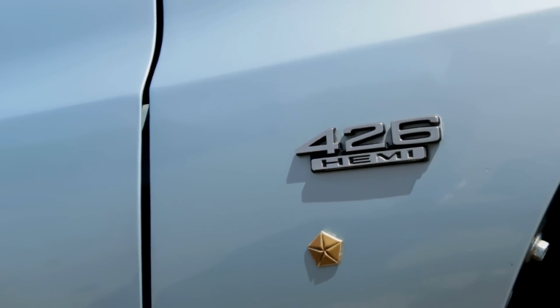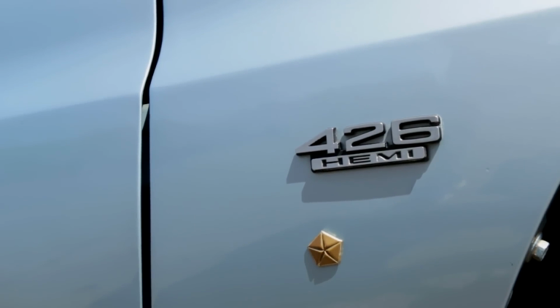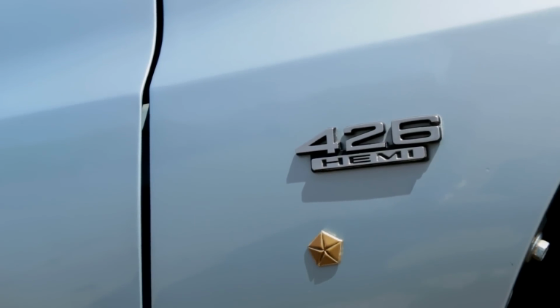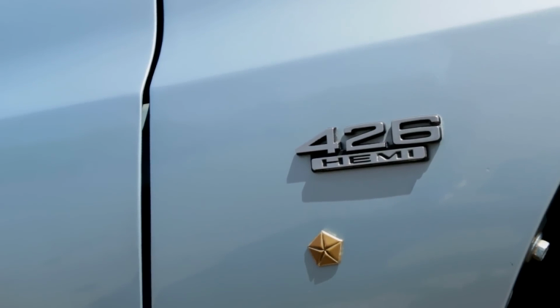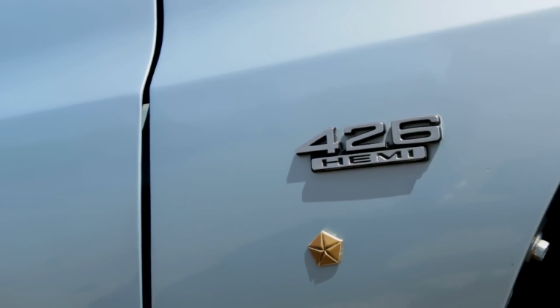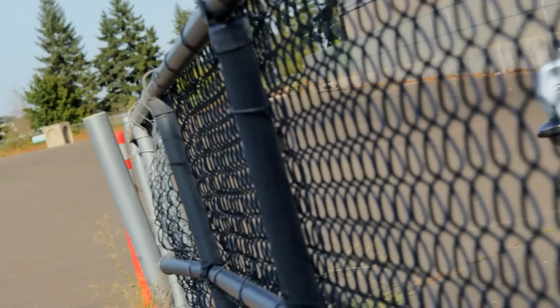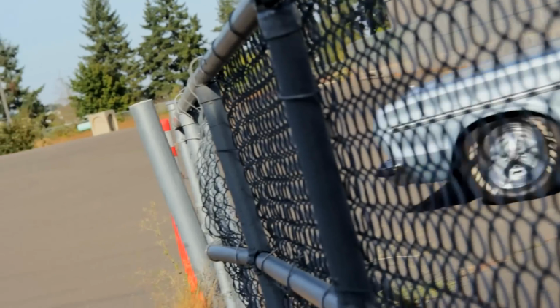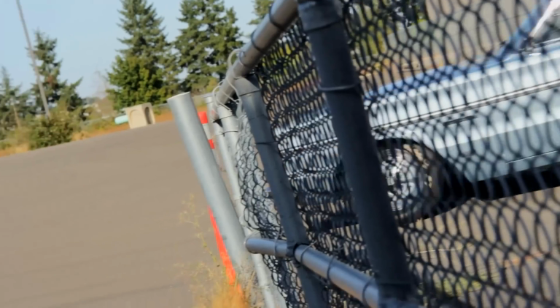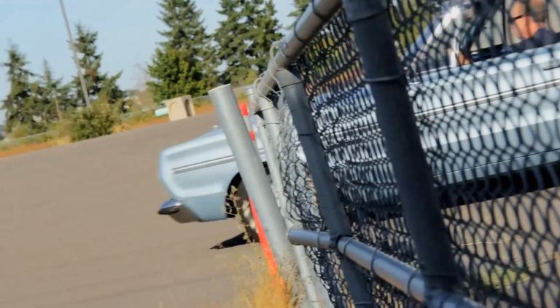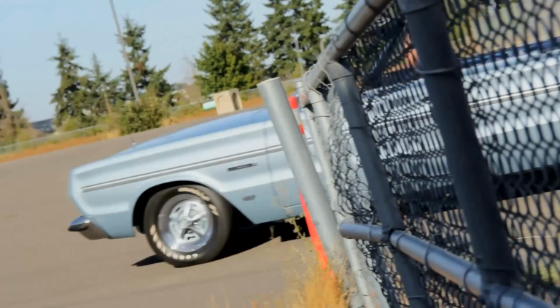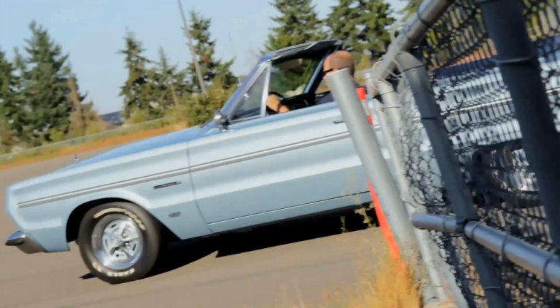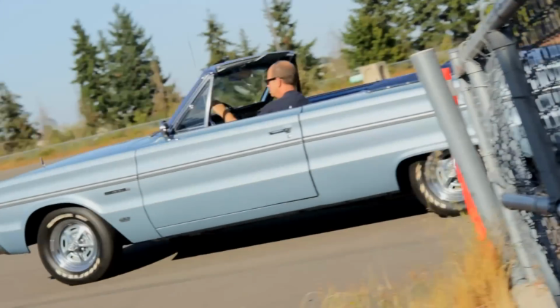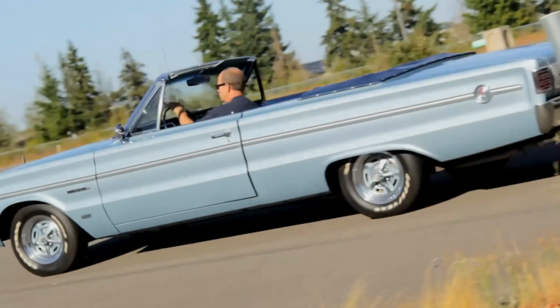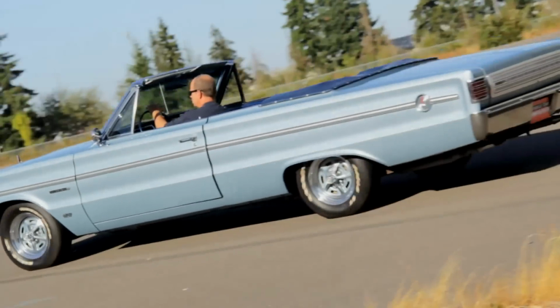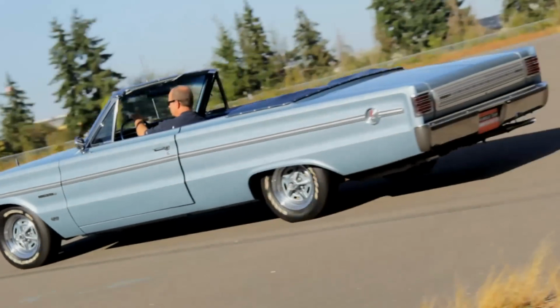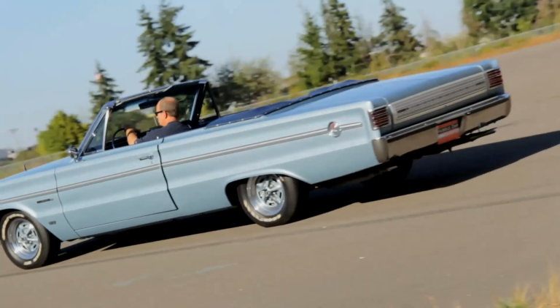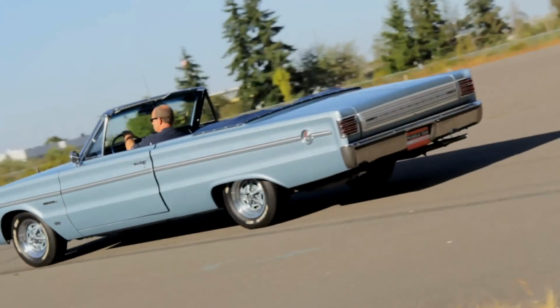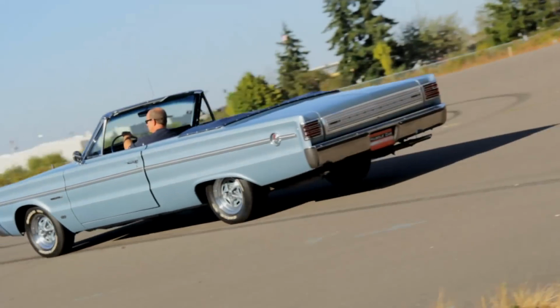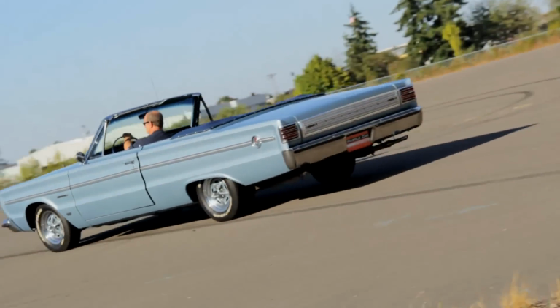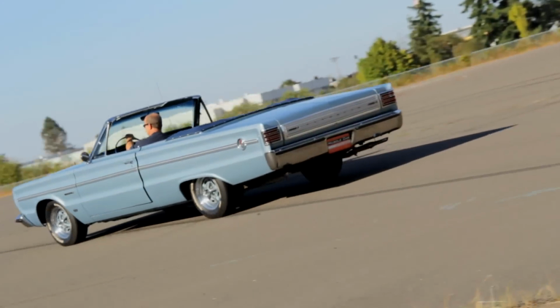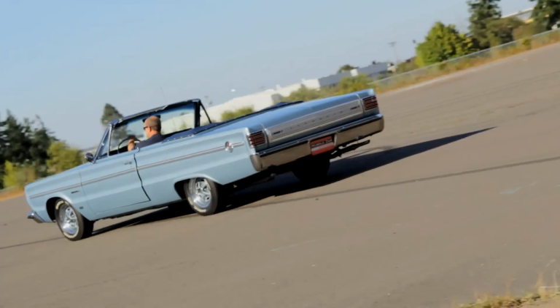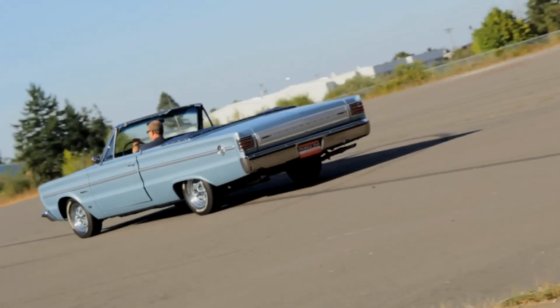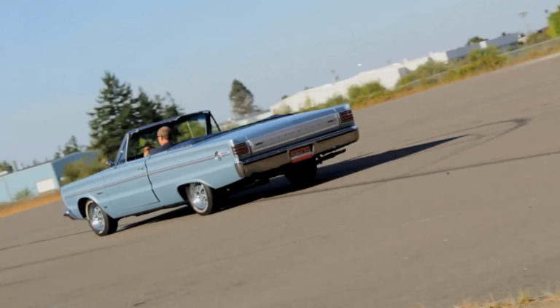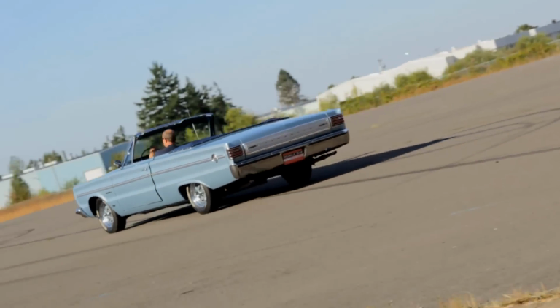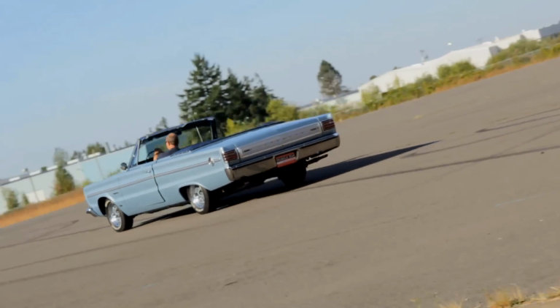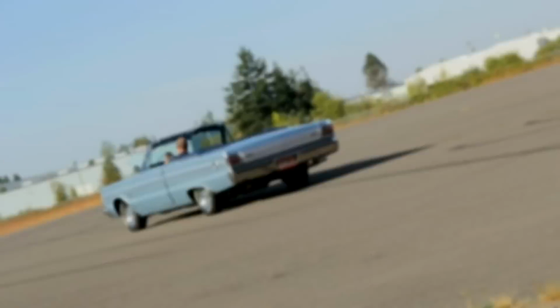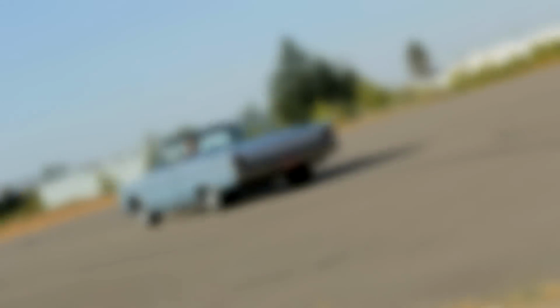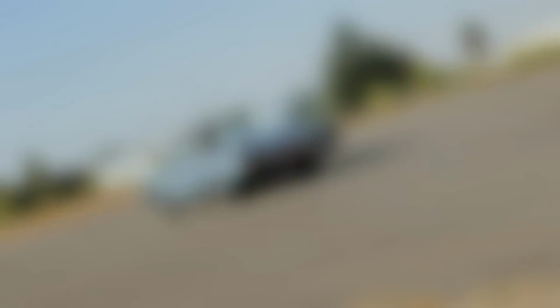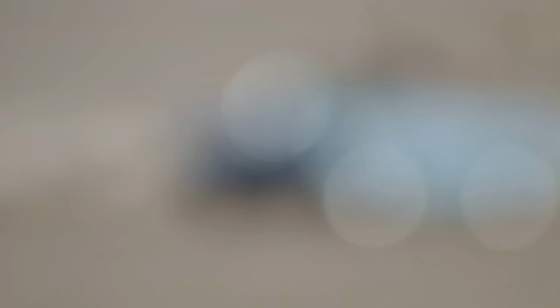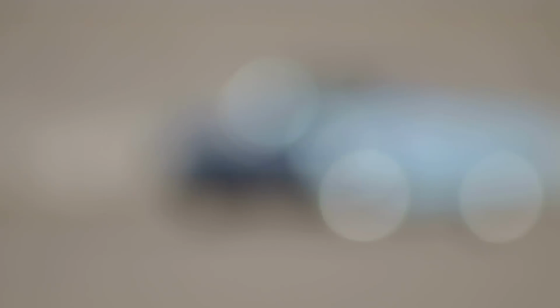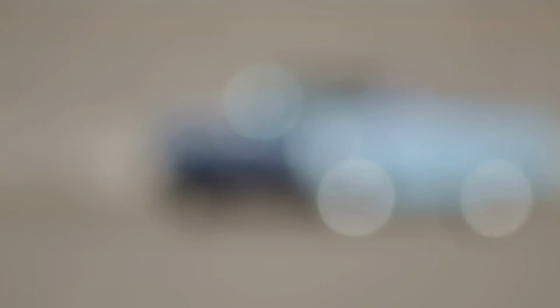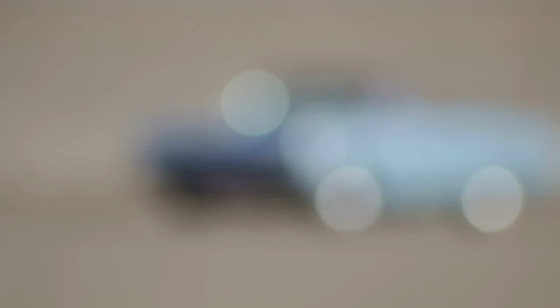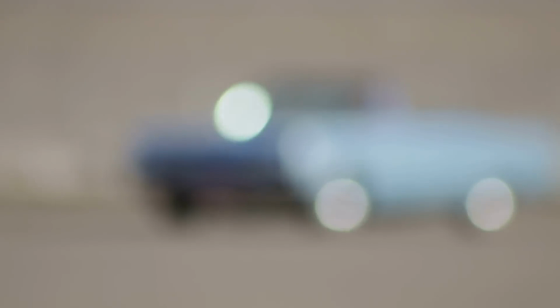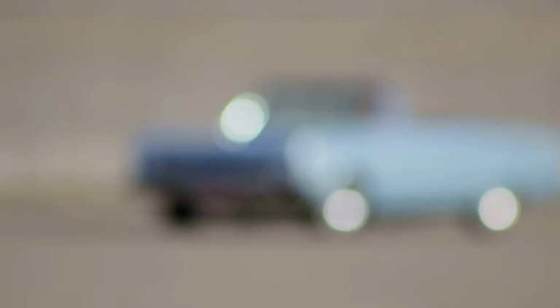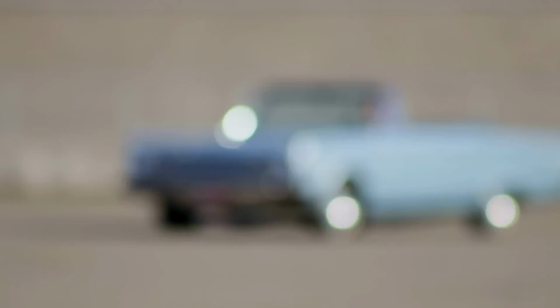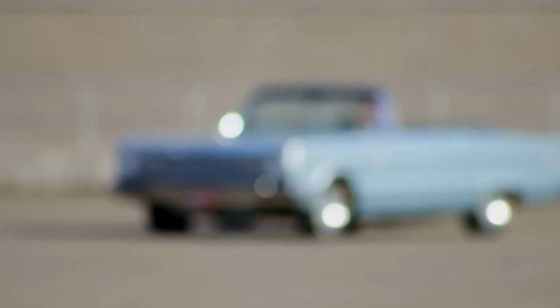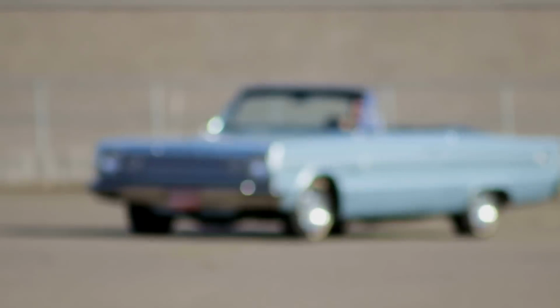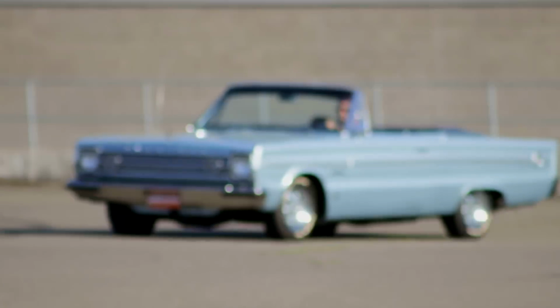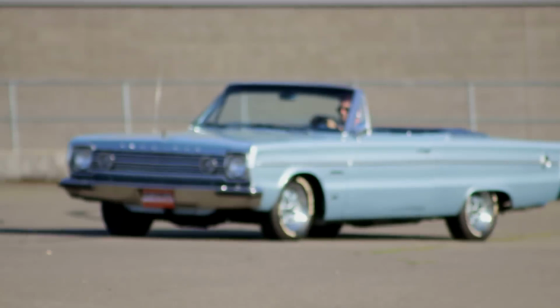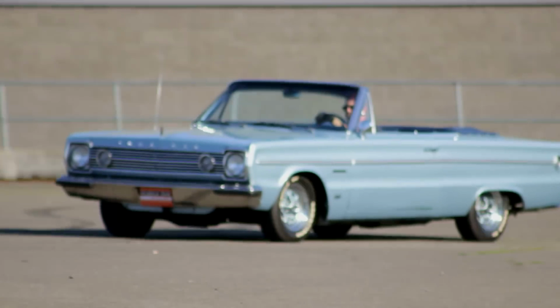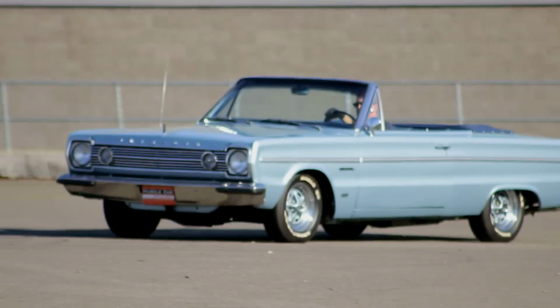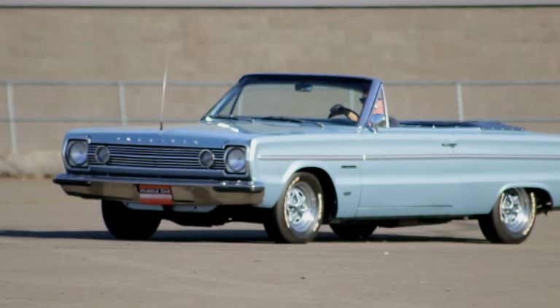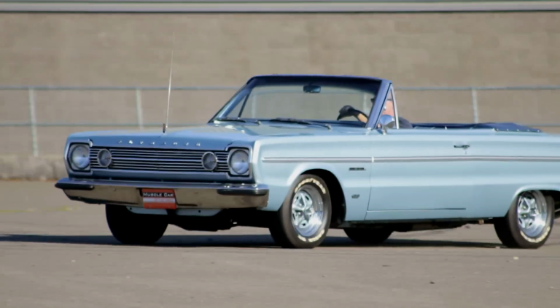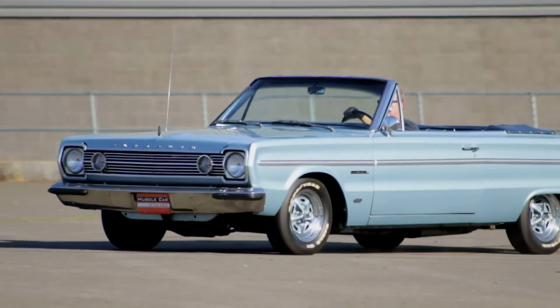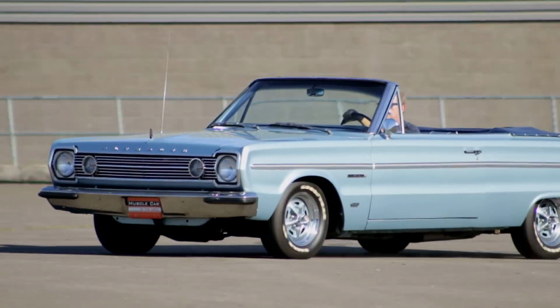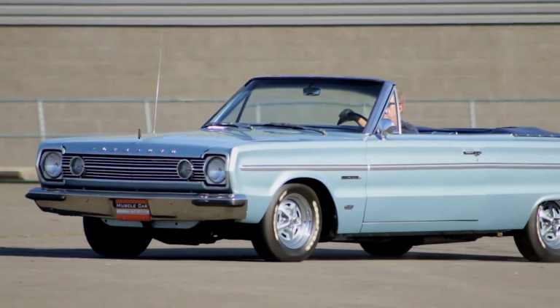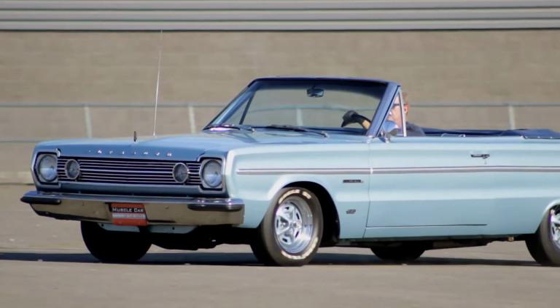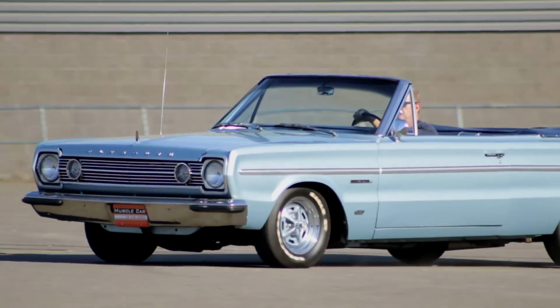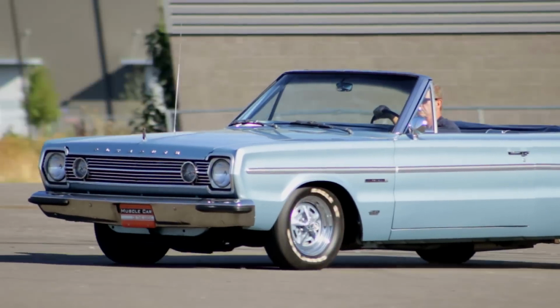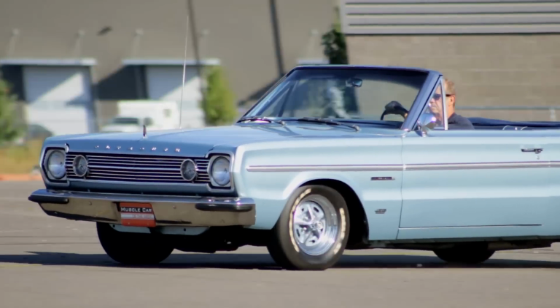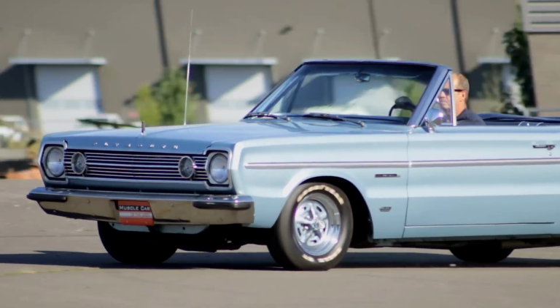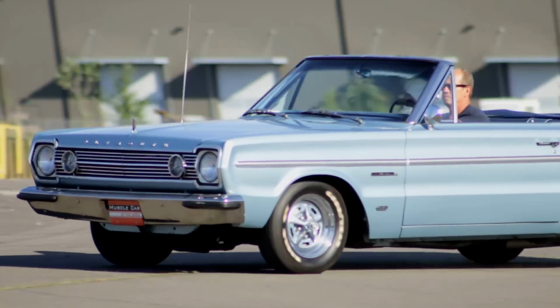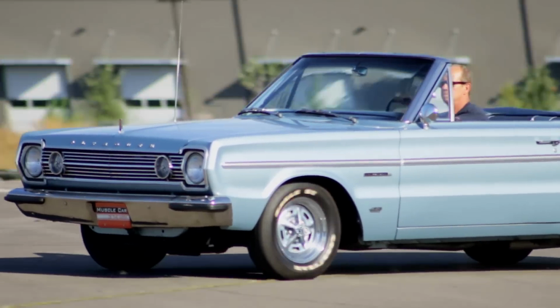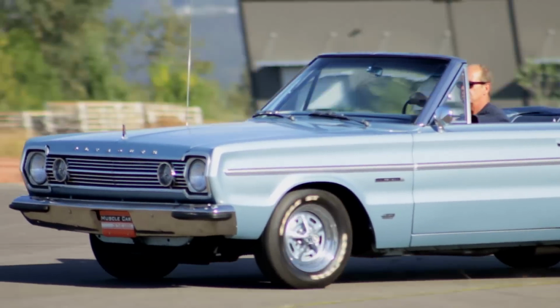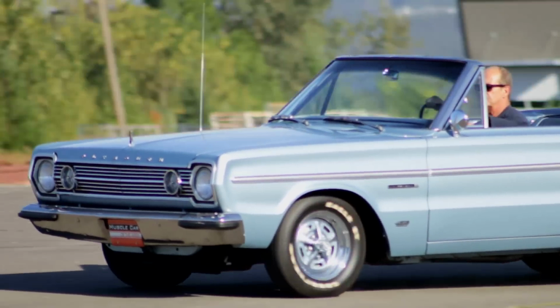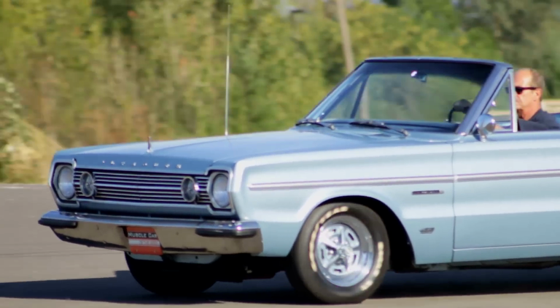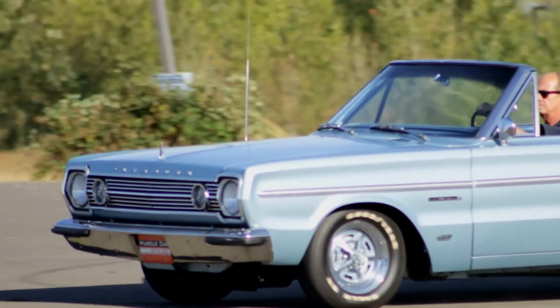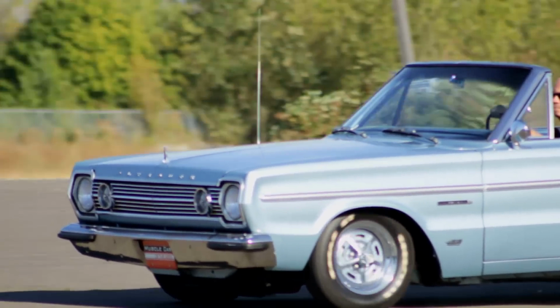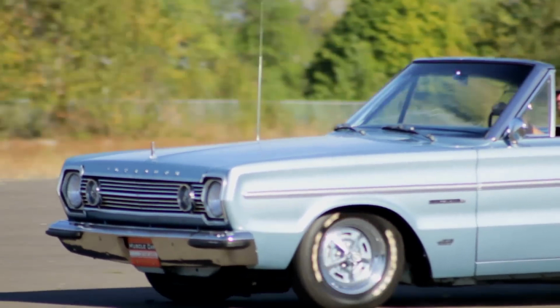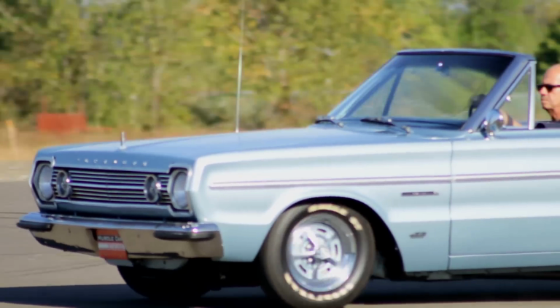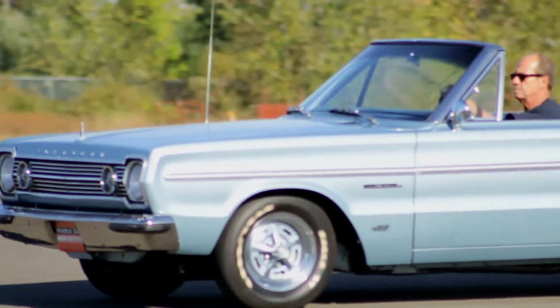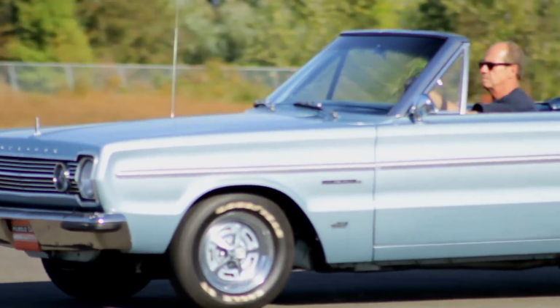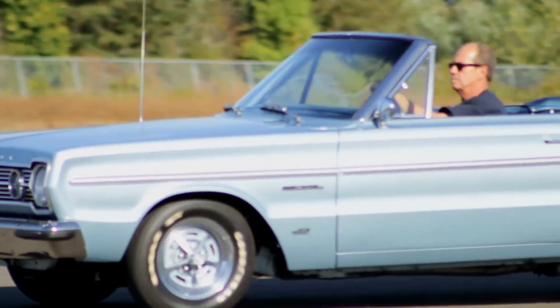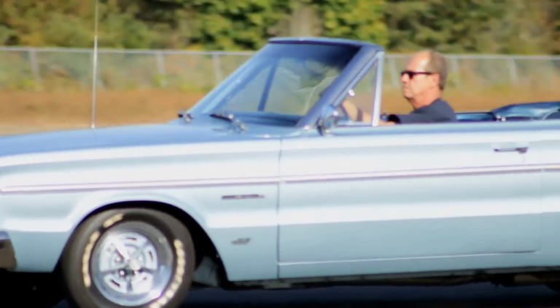Not many had the opportunity to do so, as less than 10 of these were built. But we're happy to share this light blue one with you.